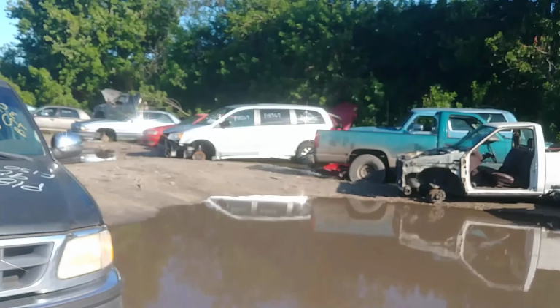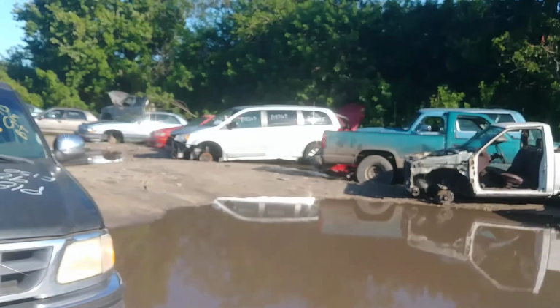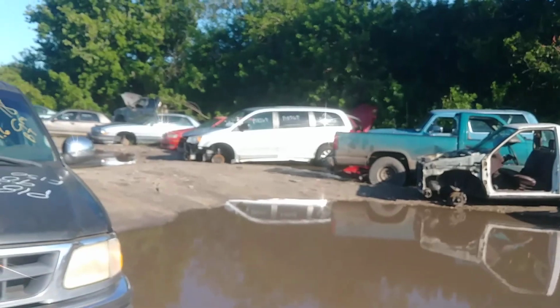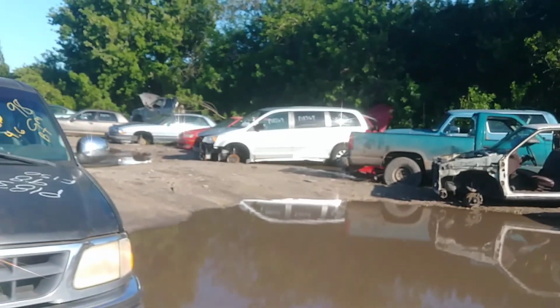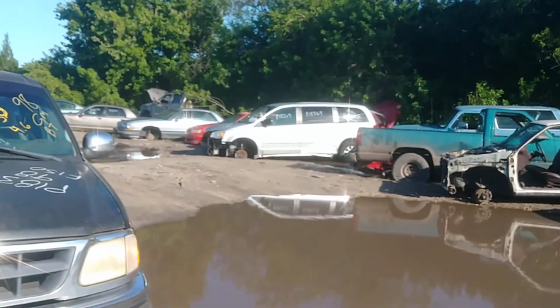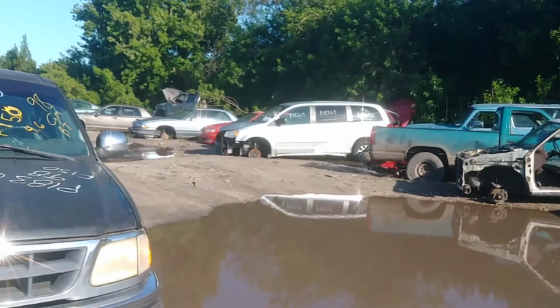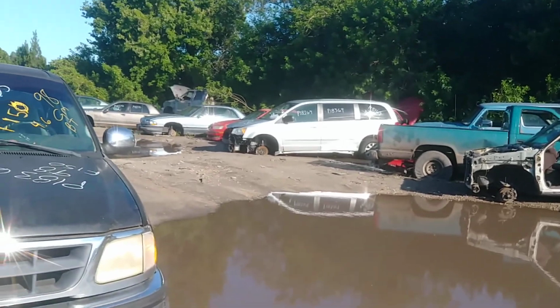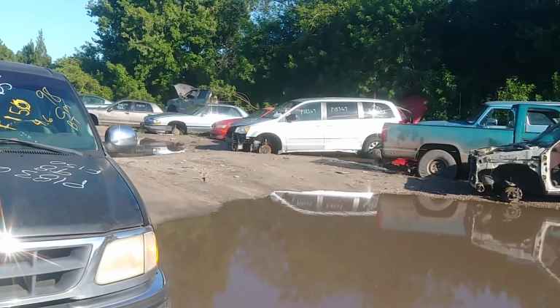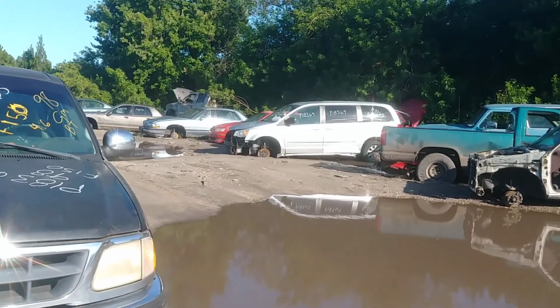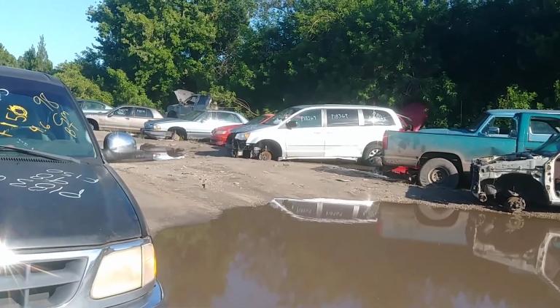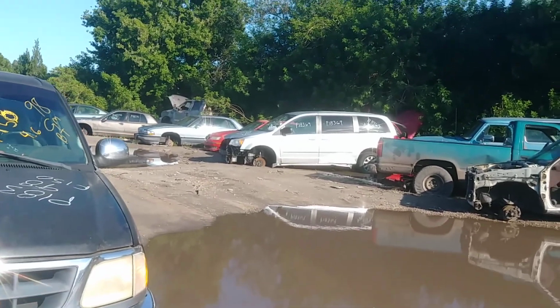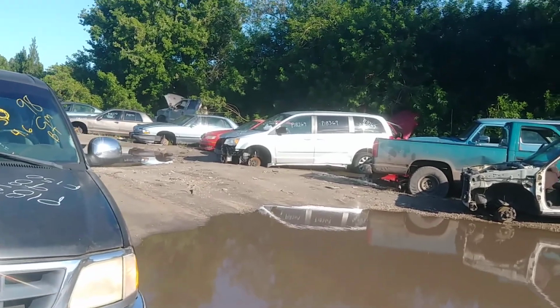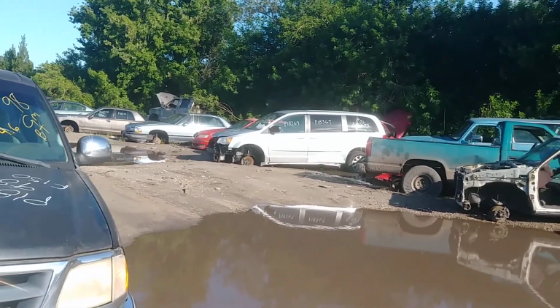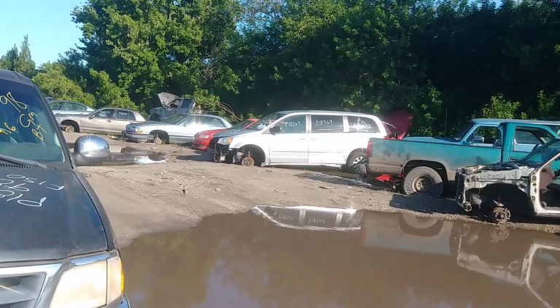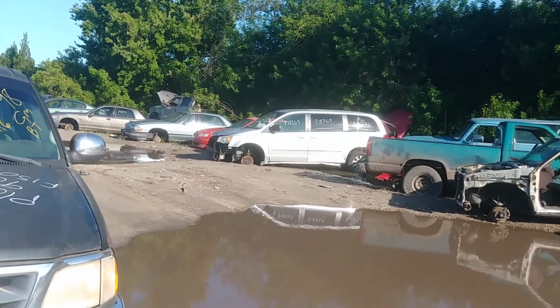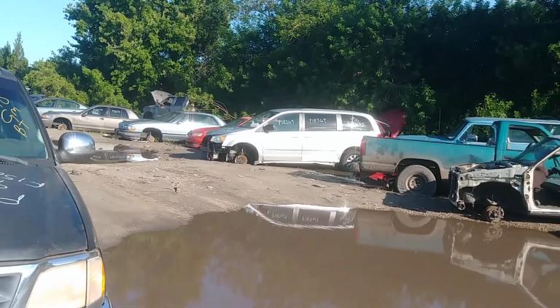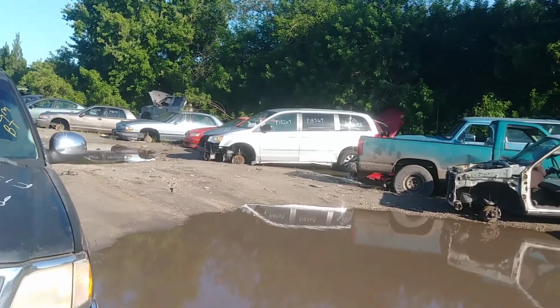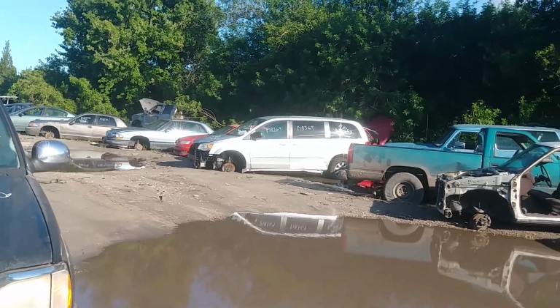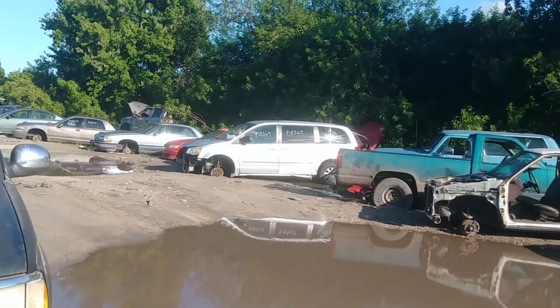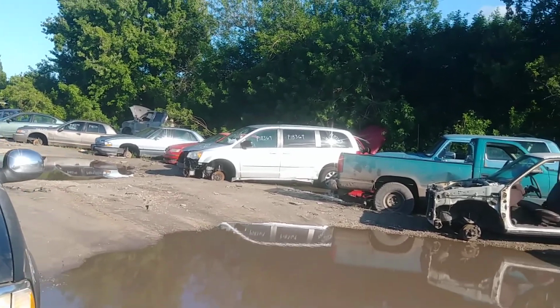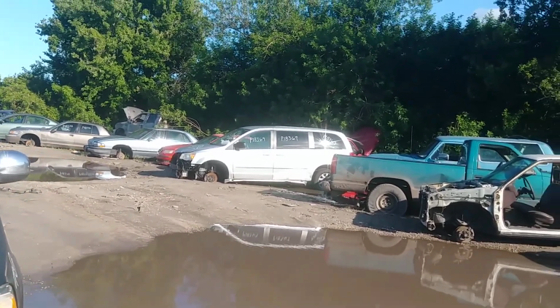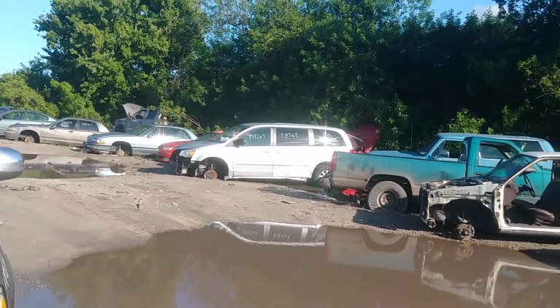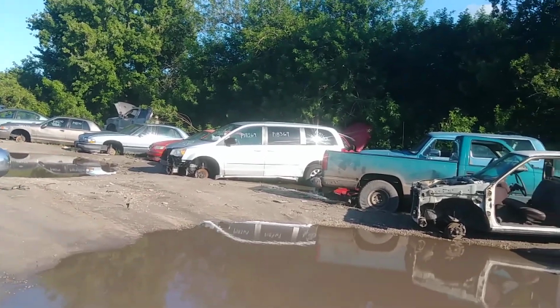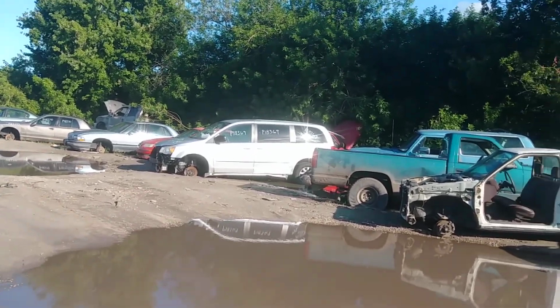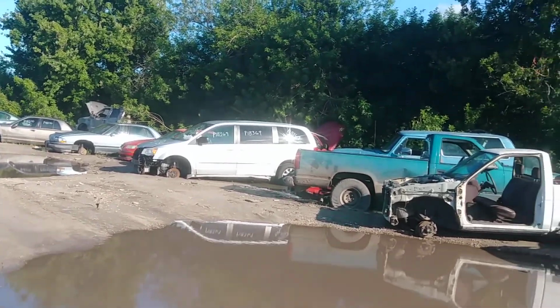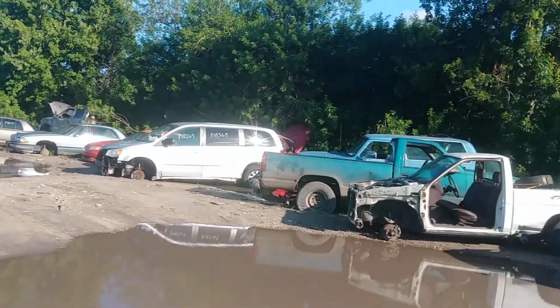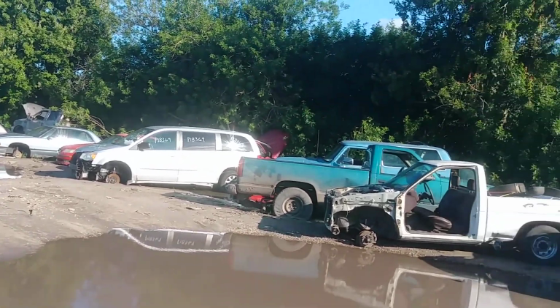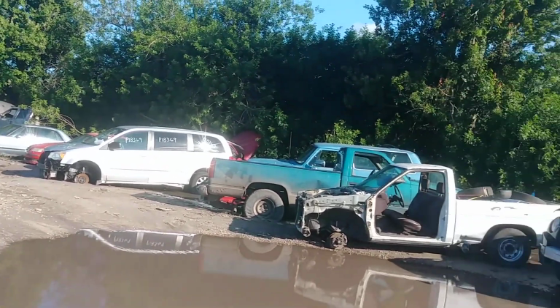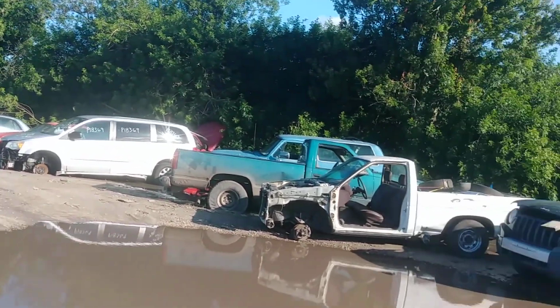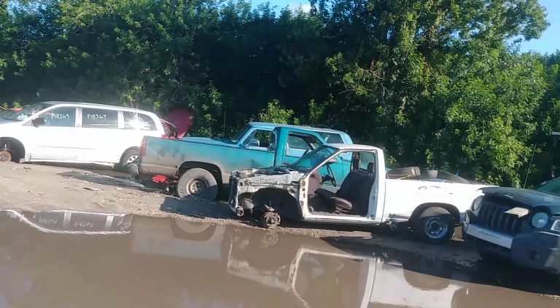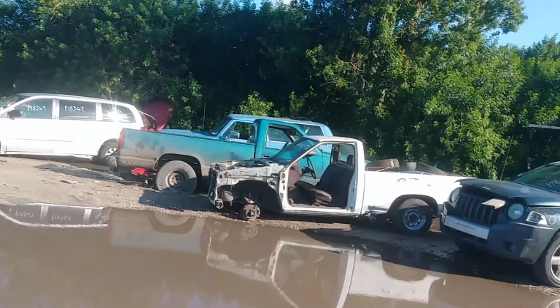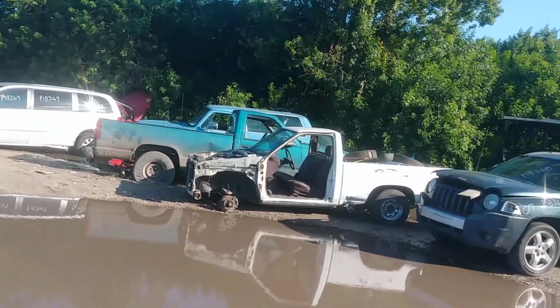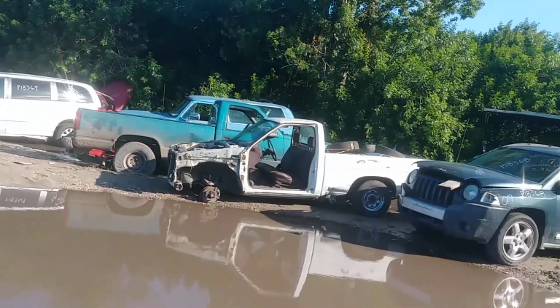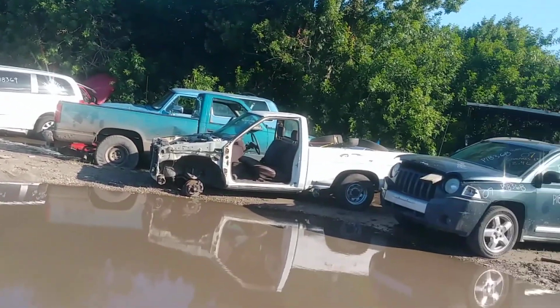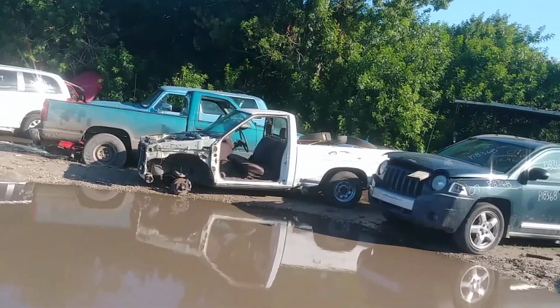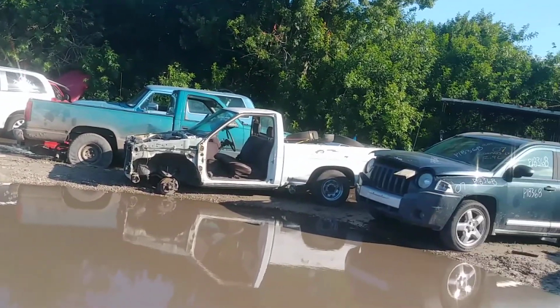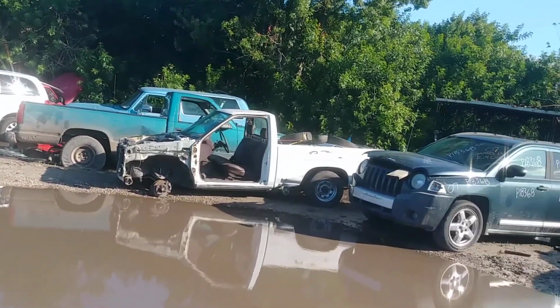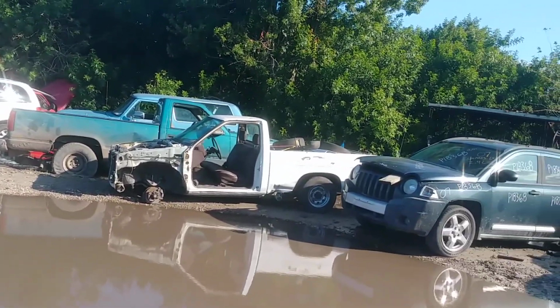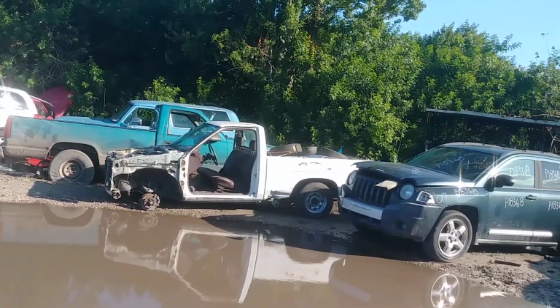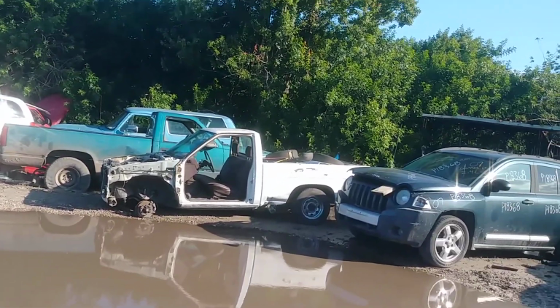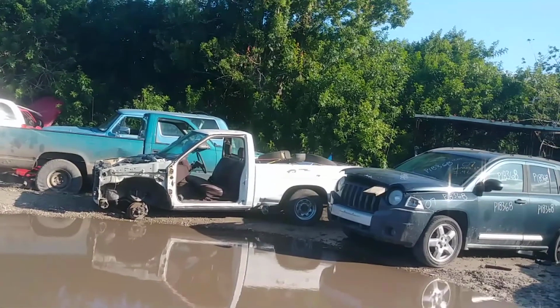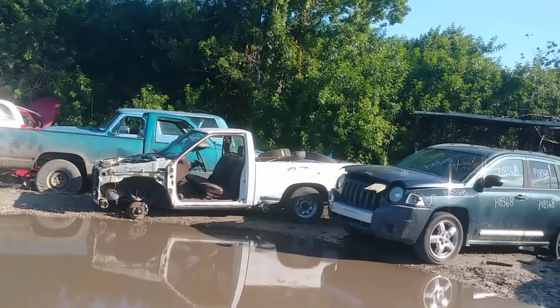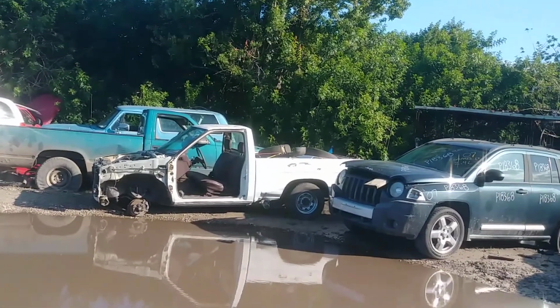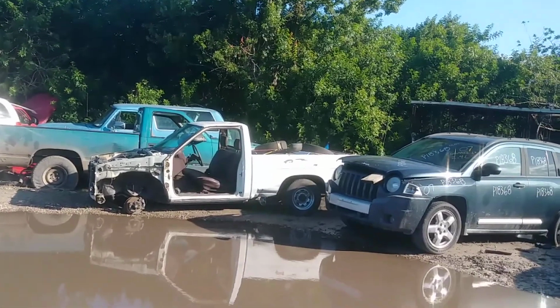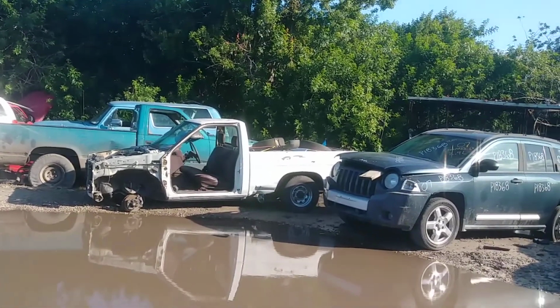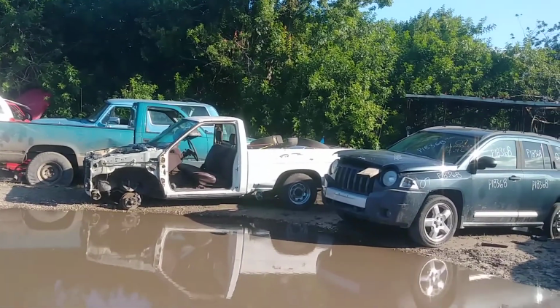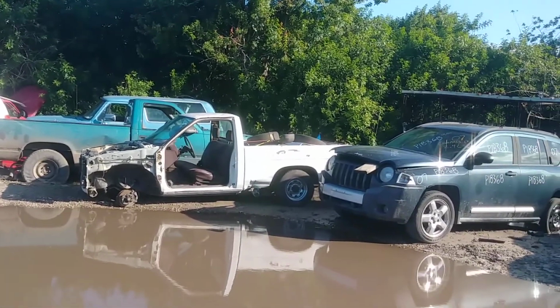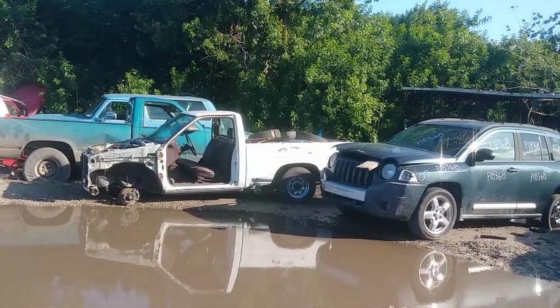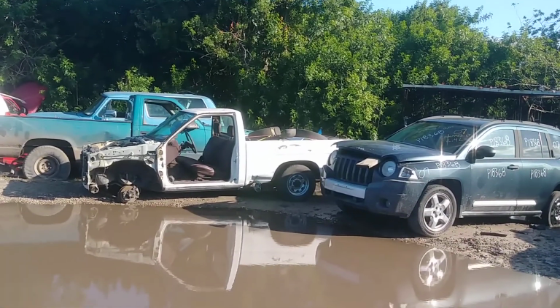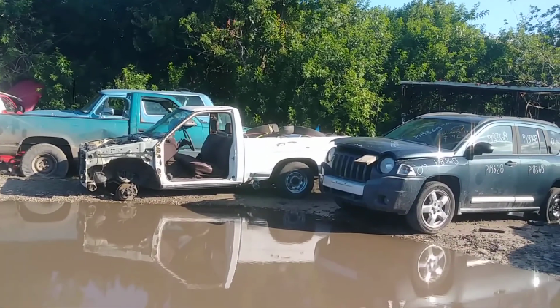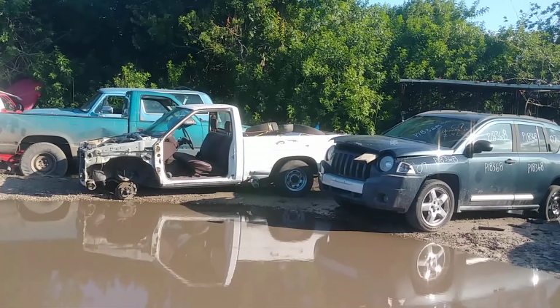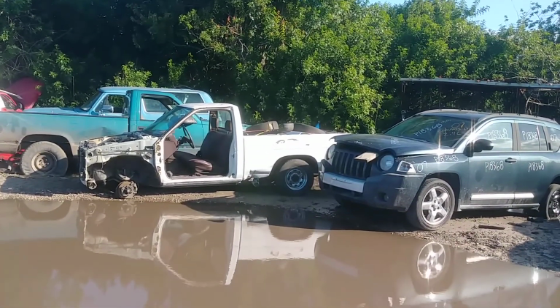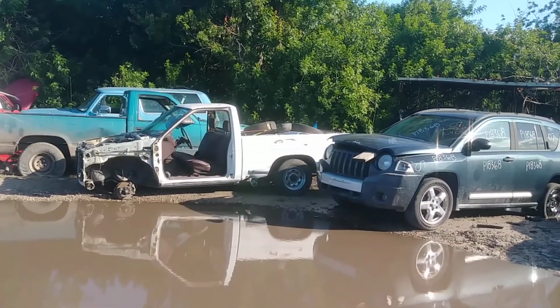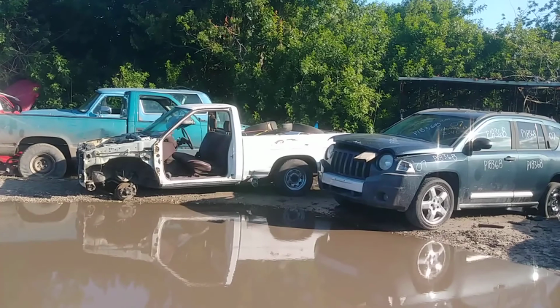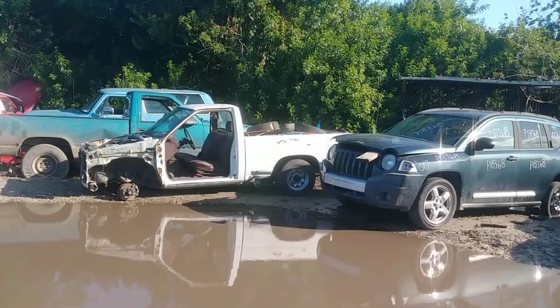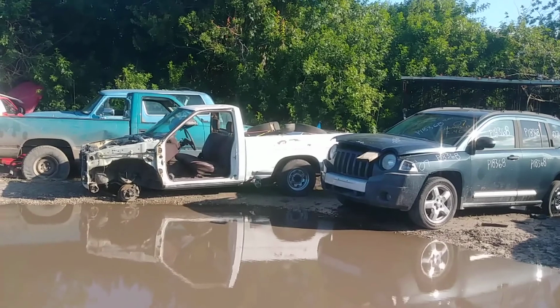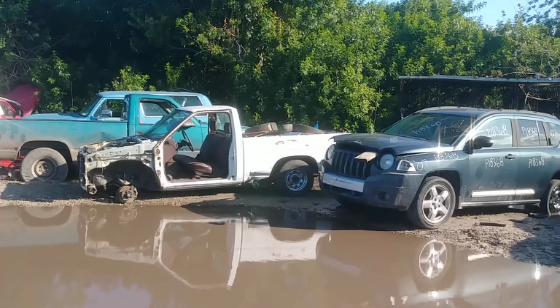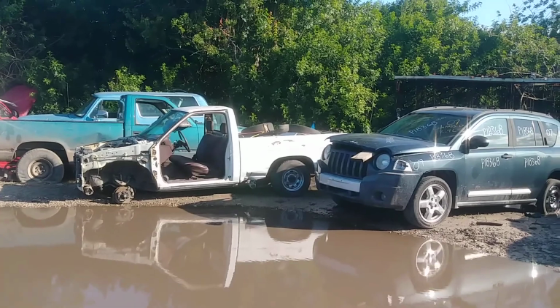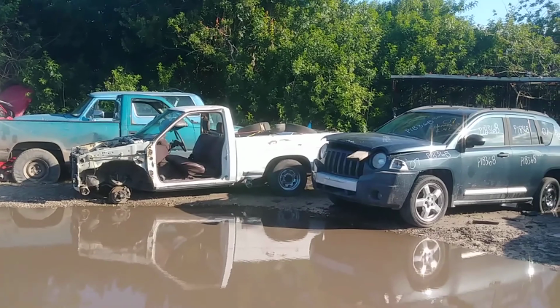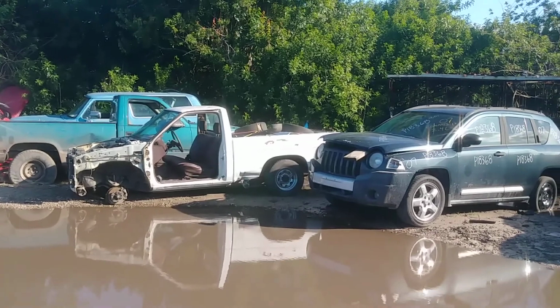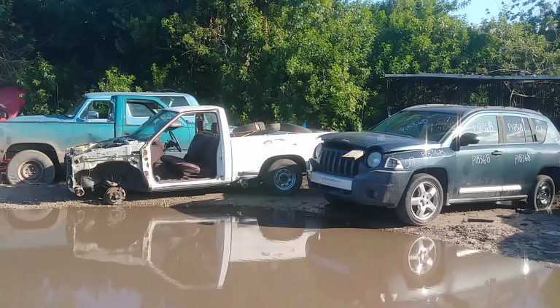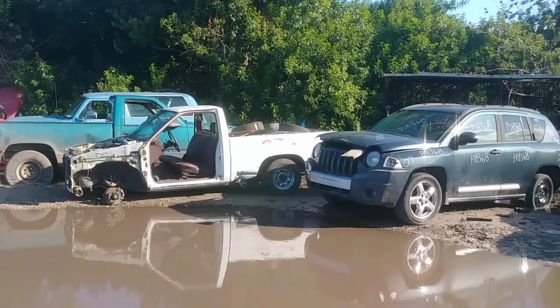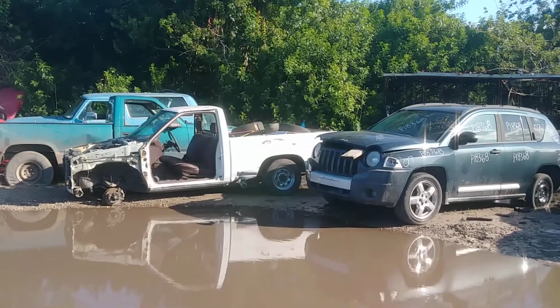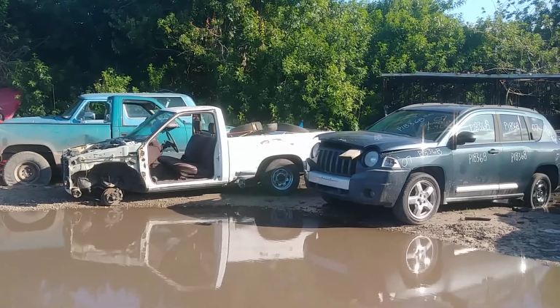Hey YouTube, it's Kid Car Cuda. Looks like we got another little Nissan pickup truck.